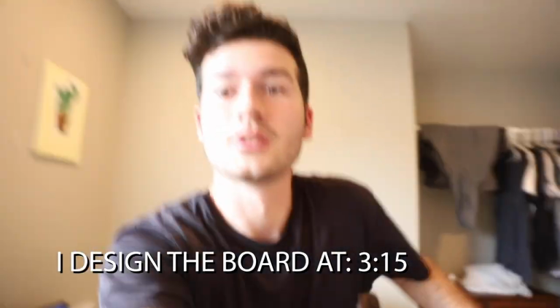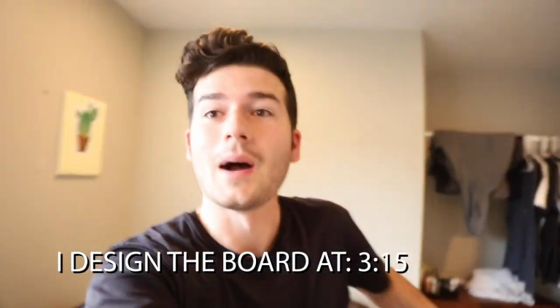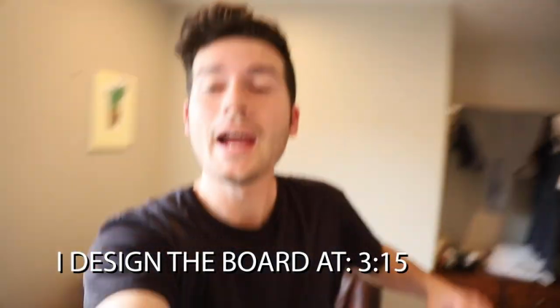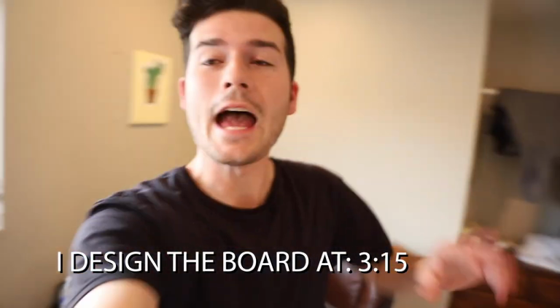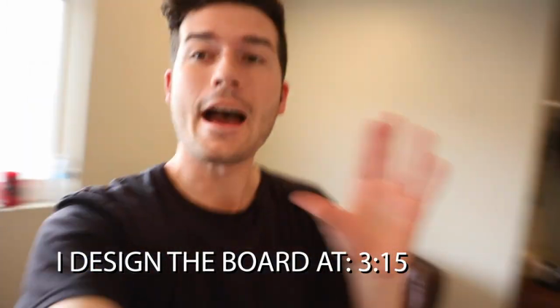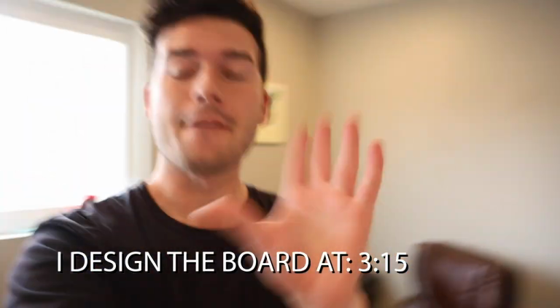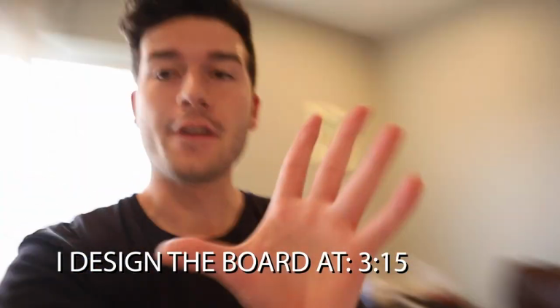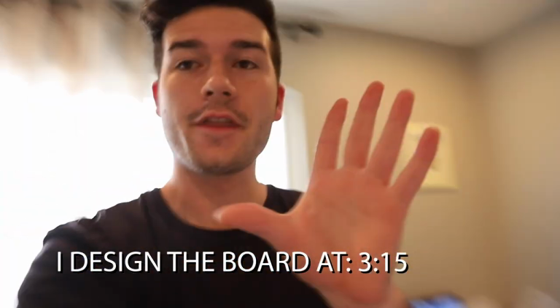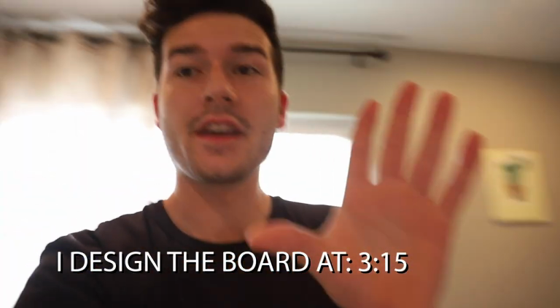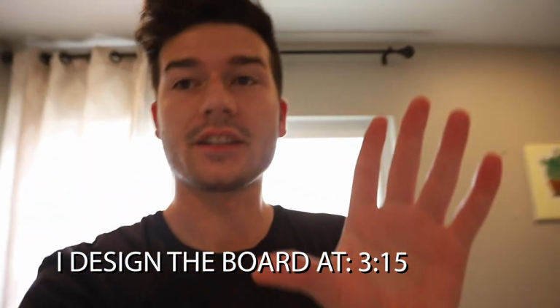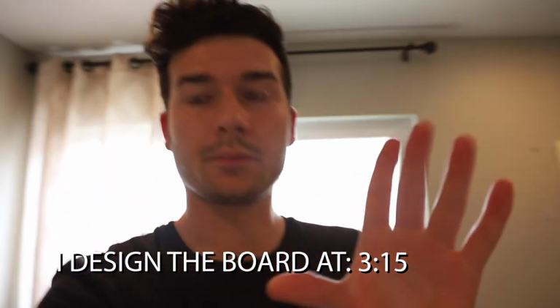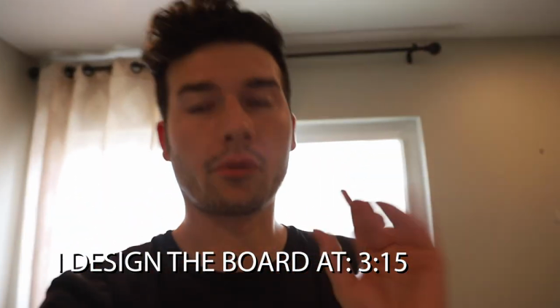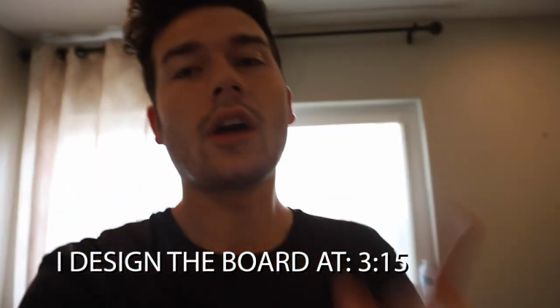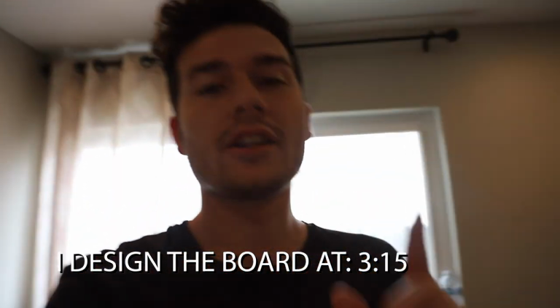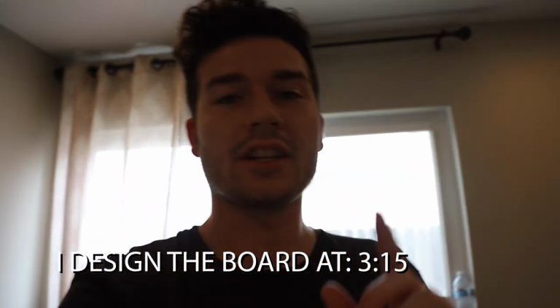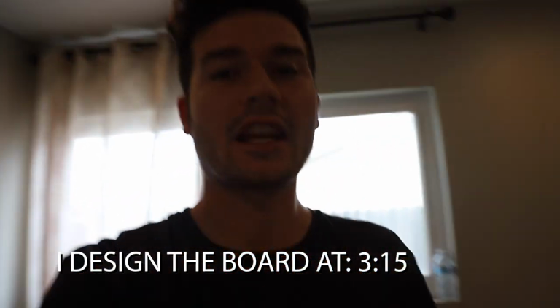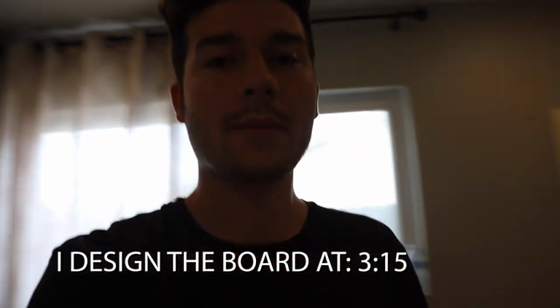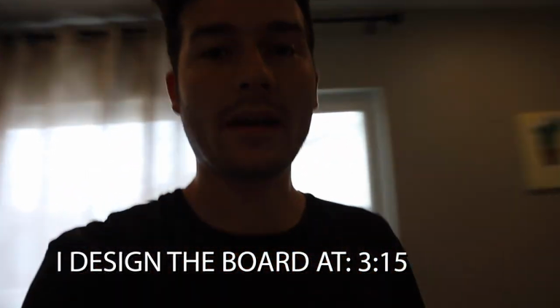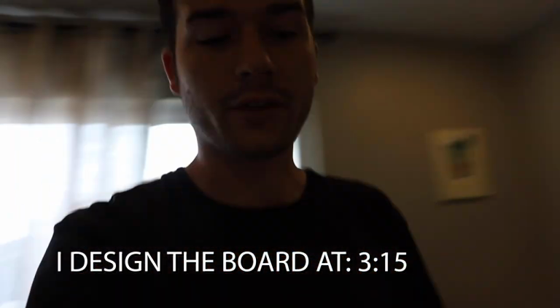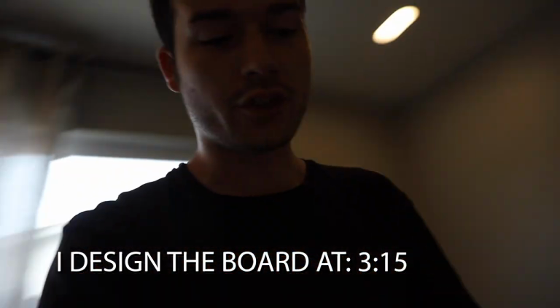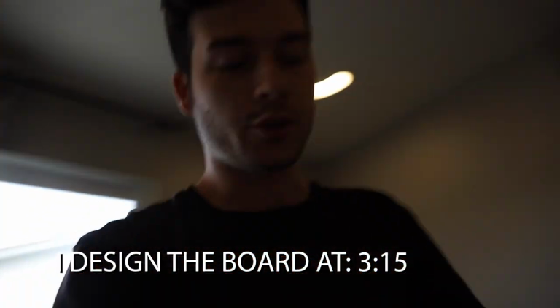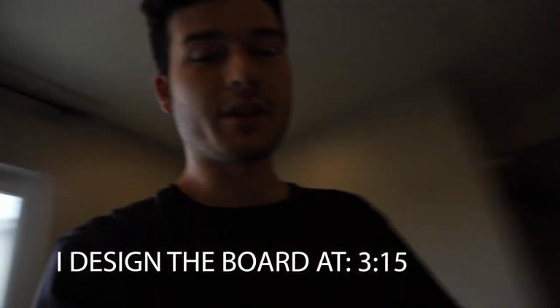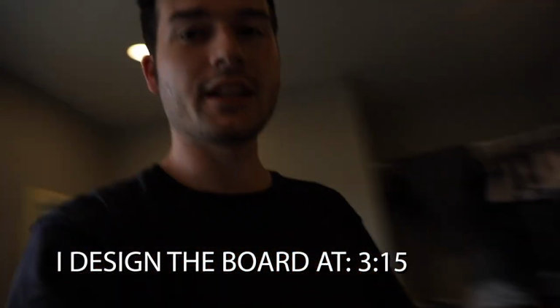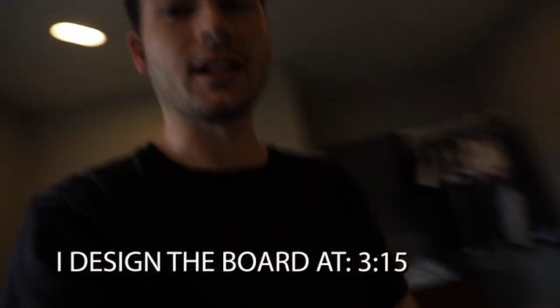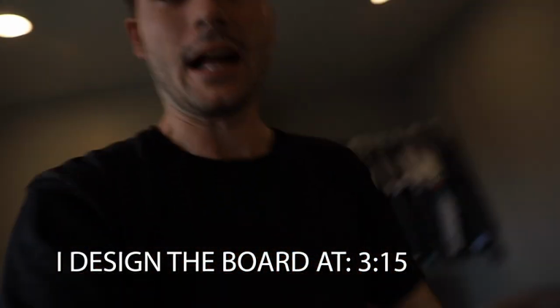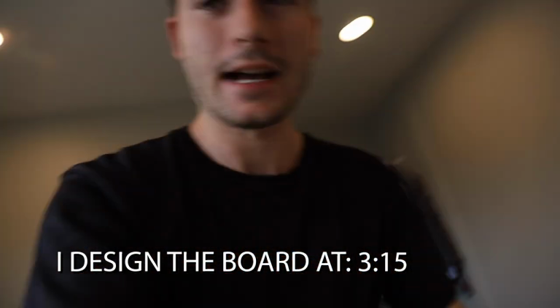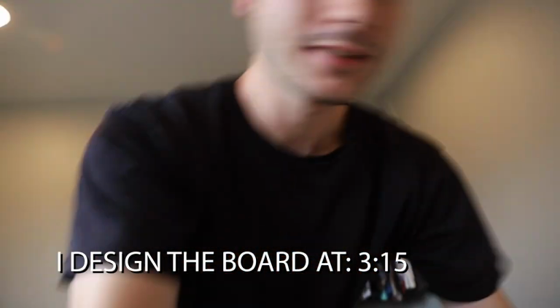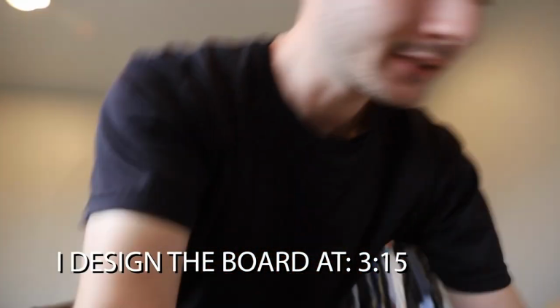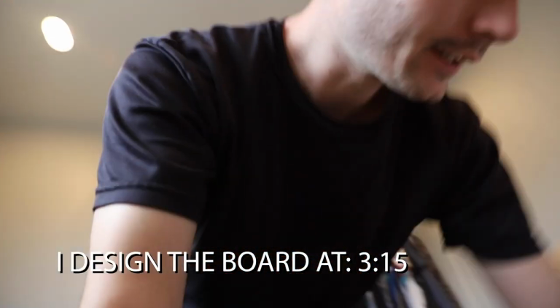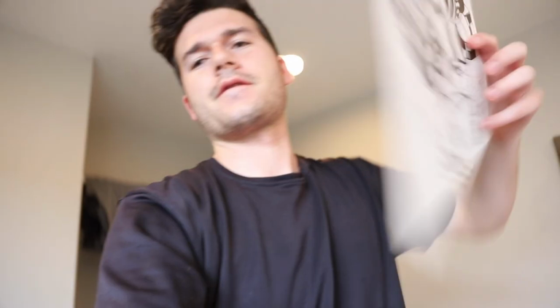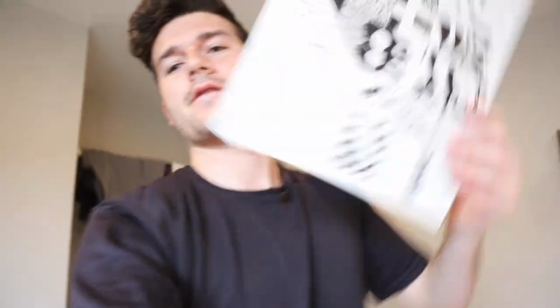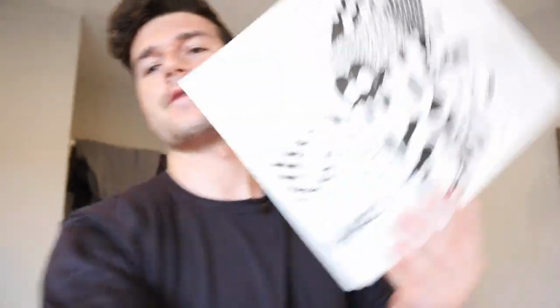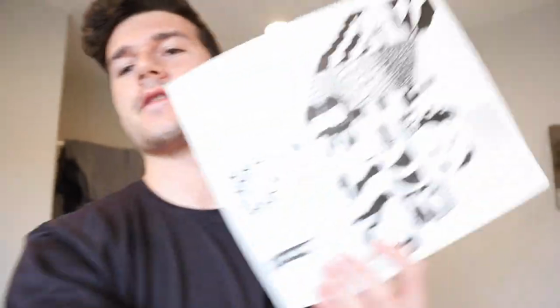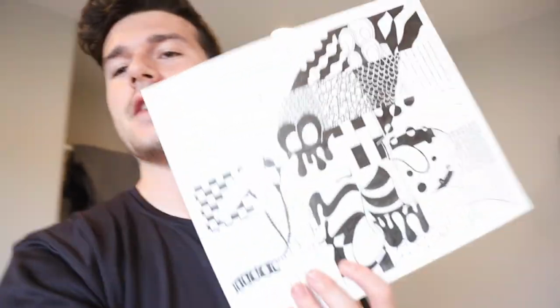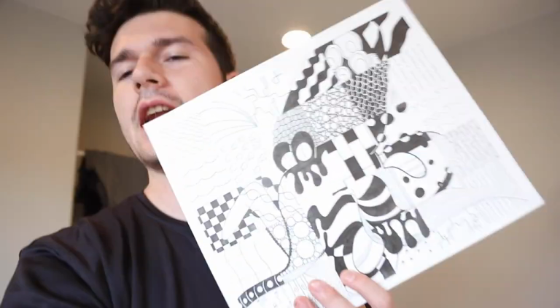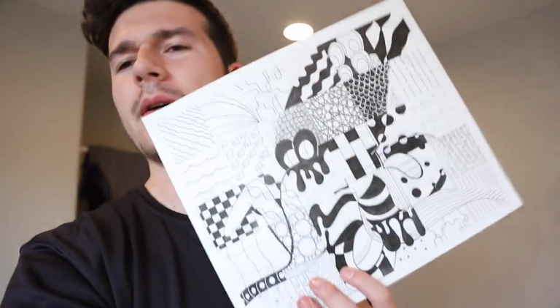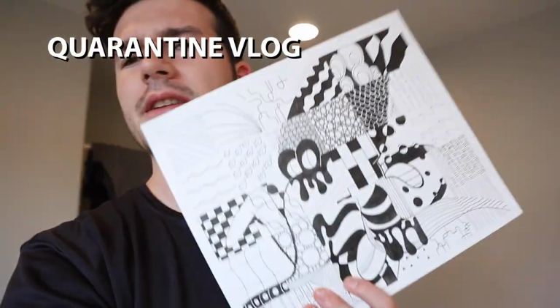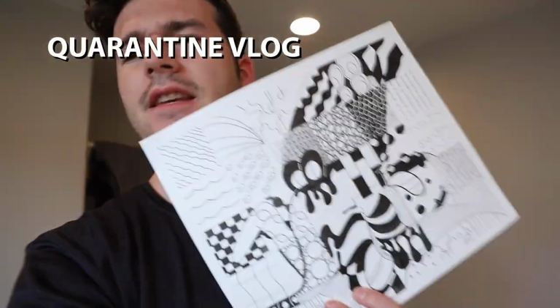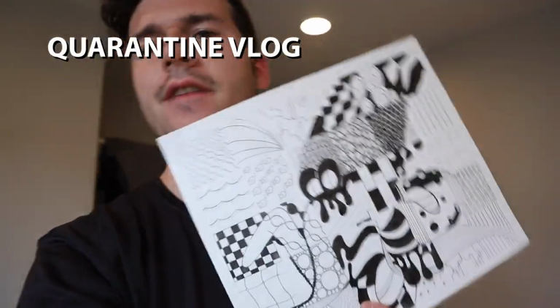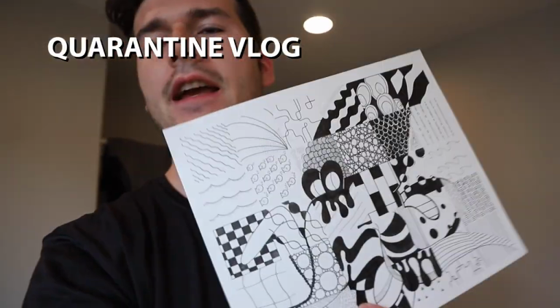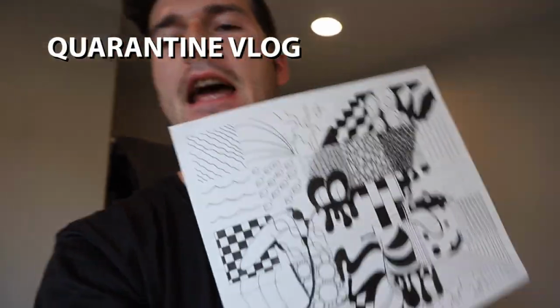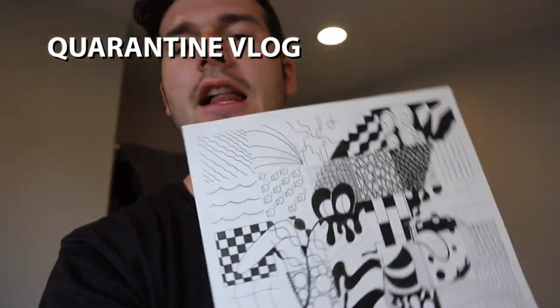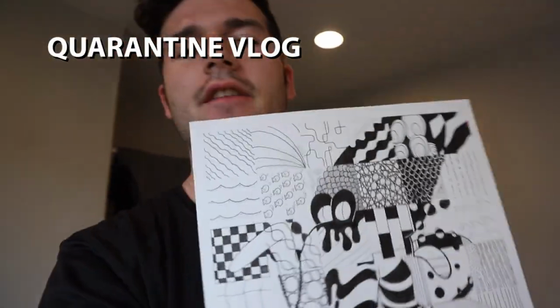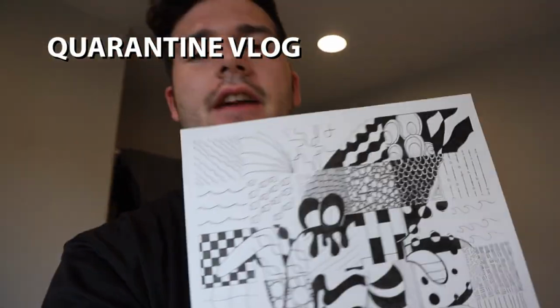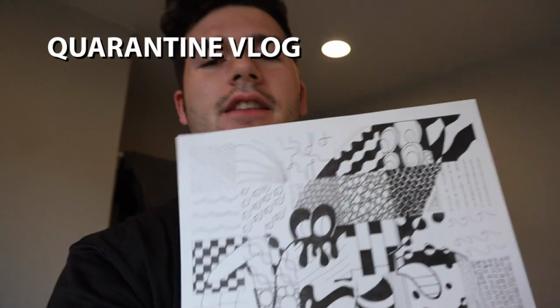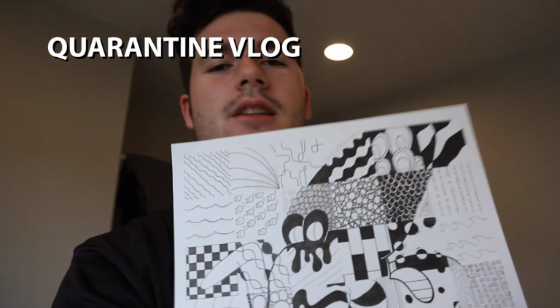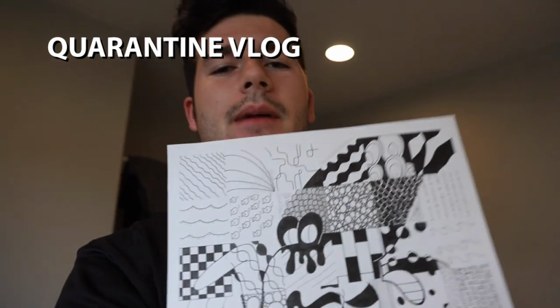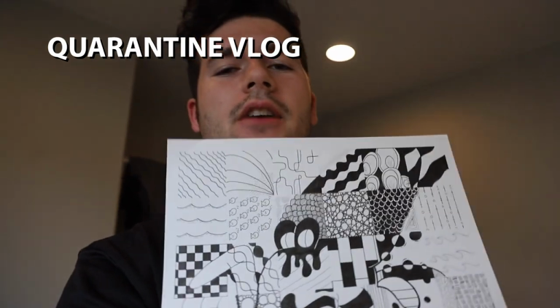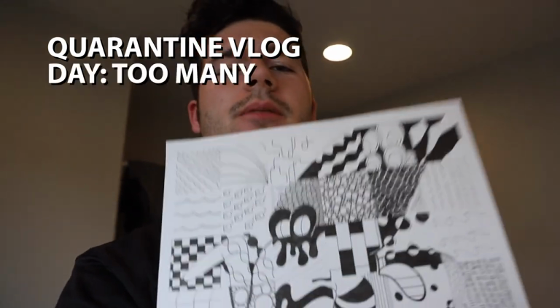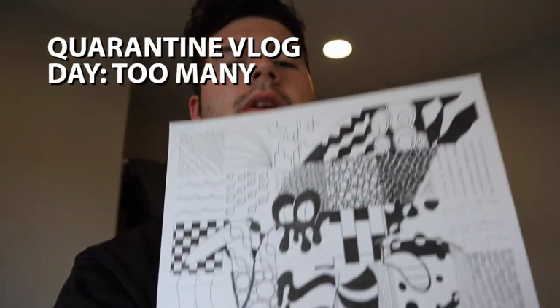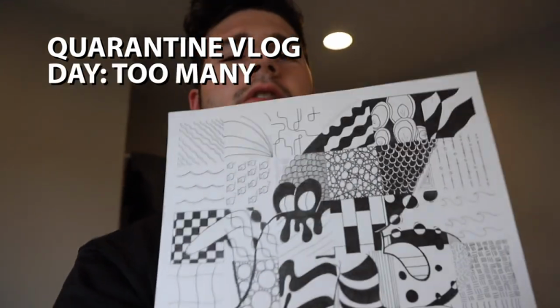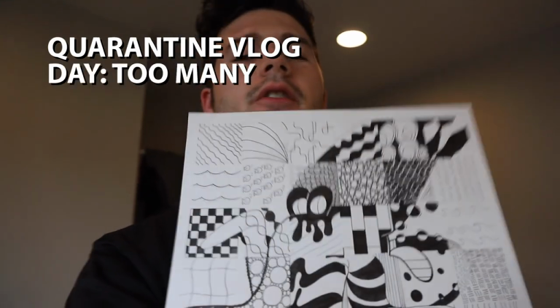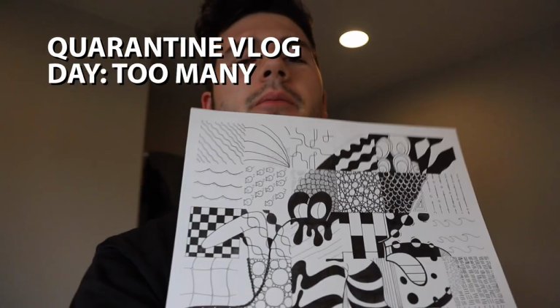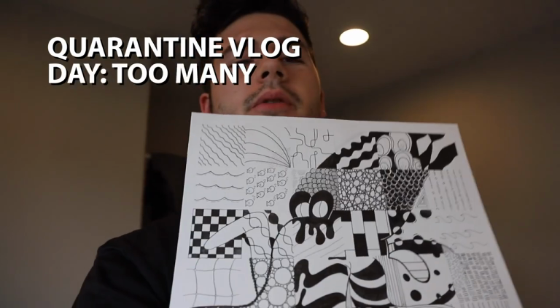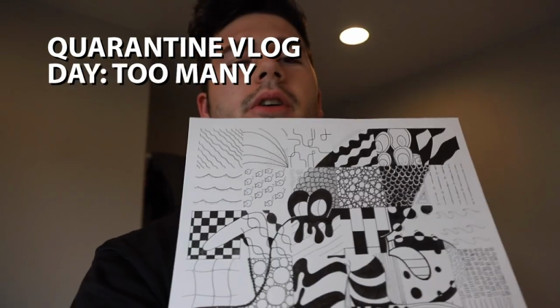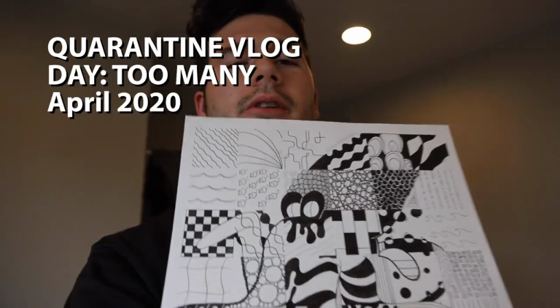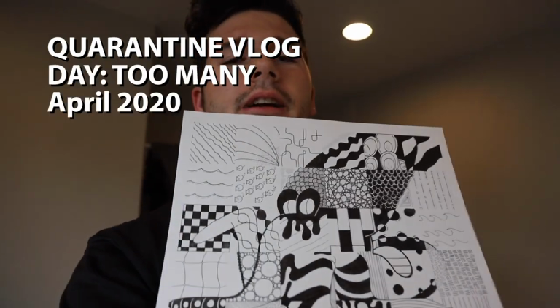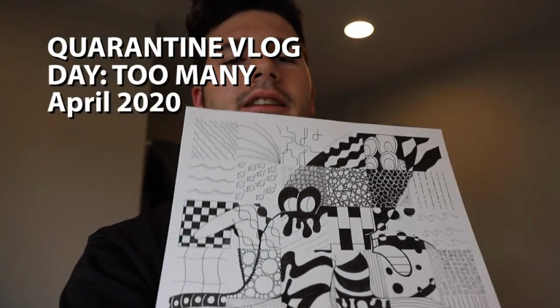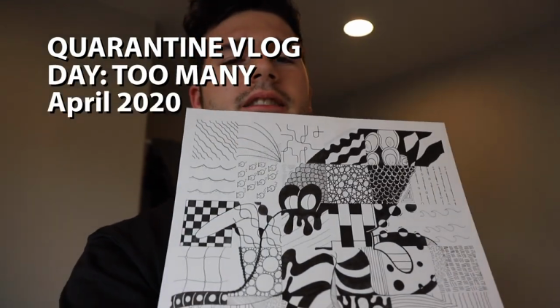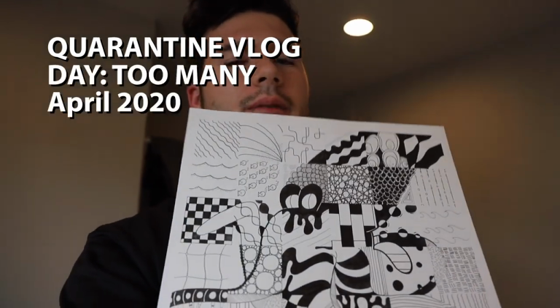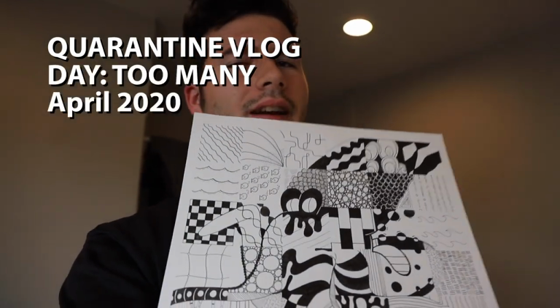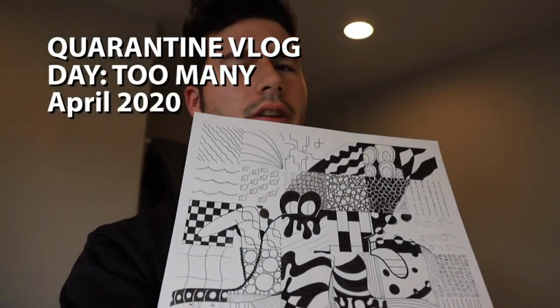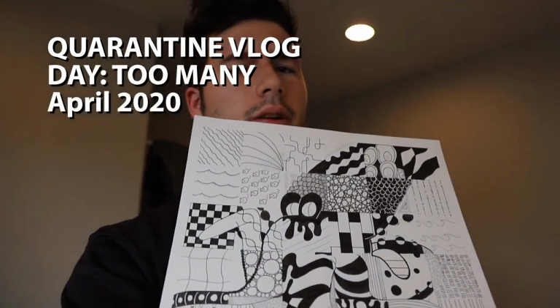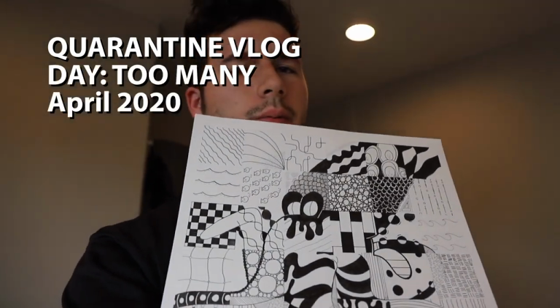So I have this project that I made for 2D class, and I want to see if I can elevate it somehow, so I'm going to throw it in Procreate and see what I can do.